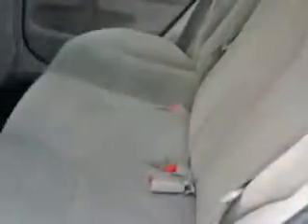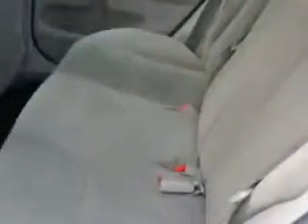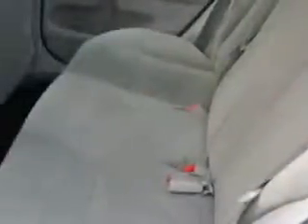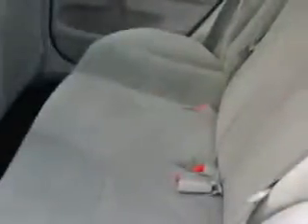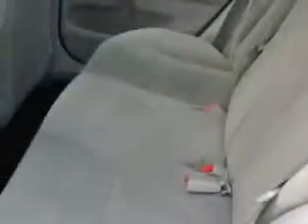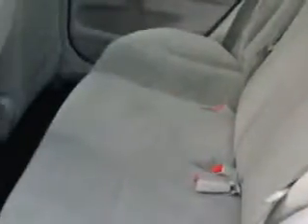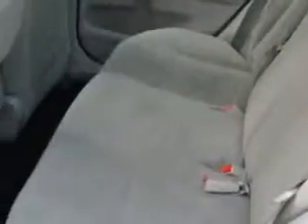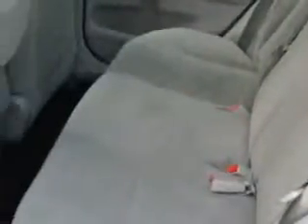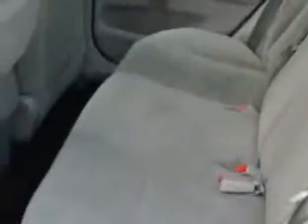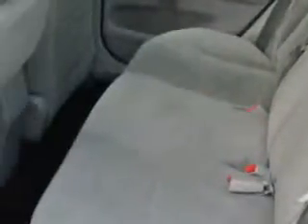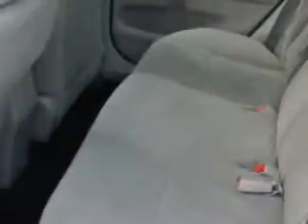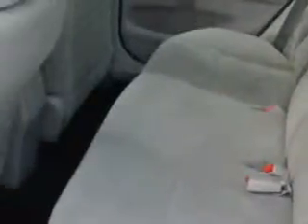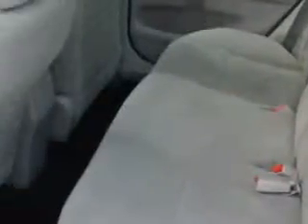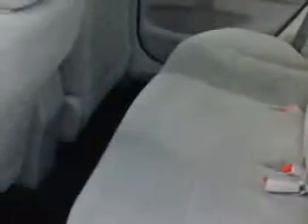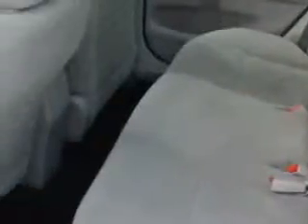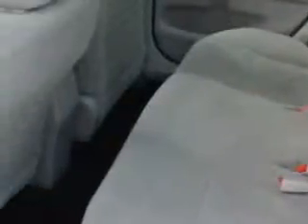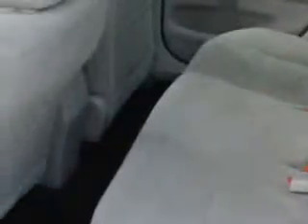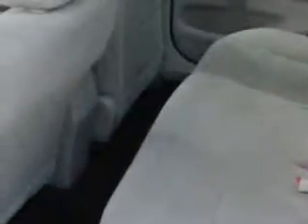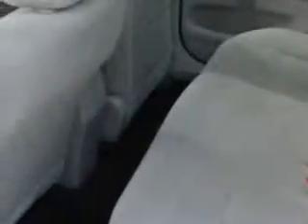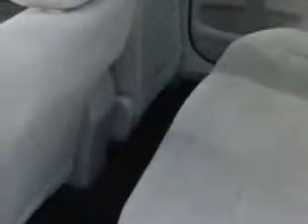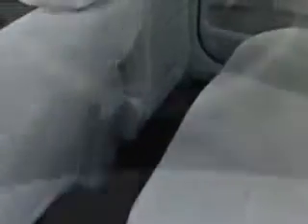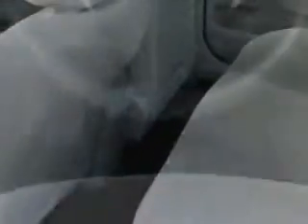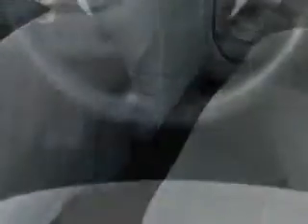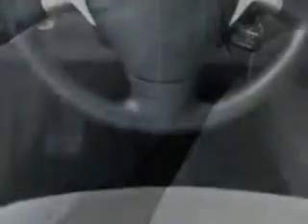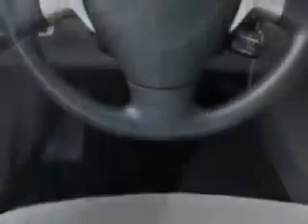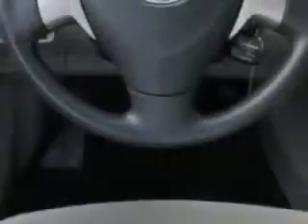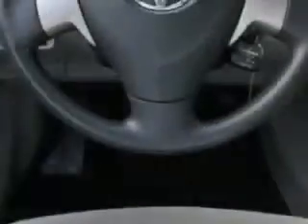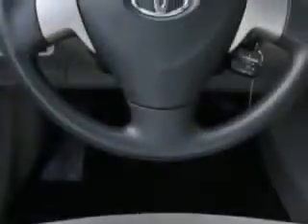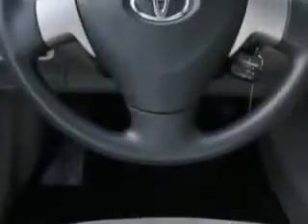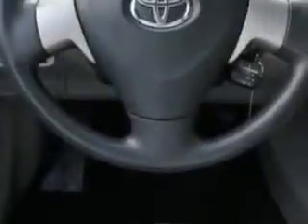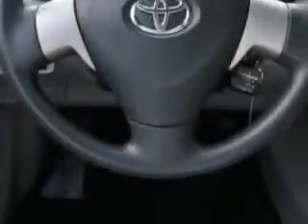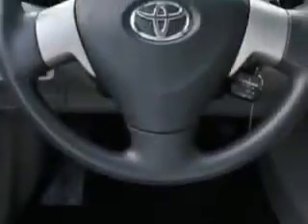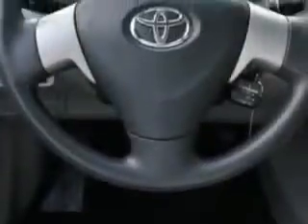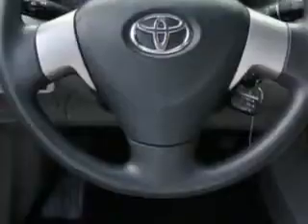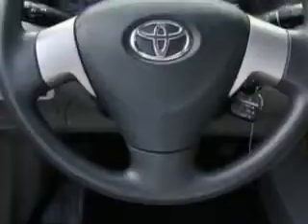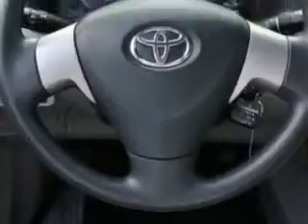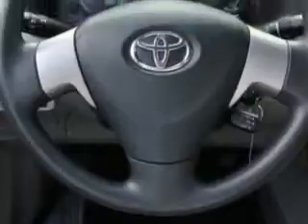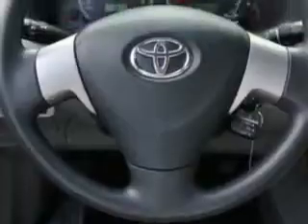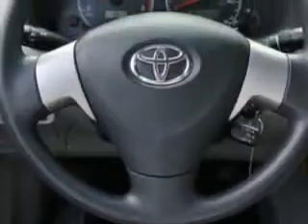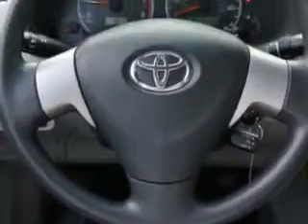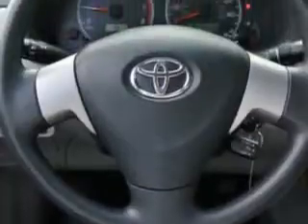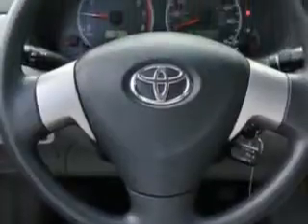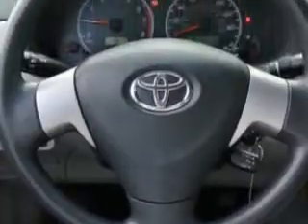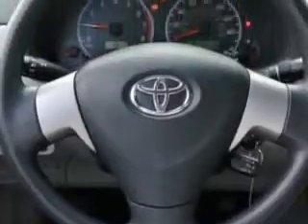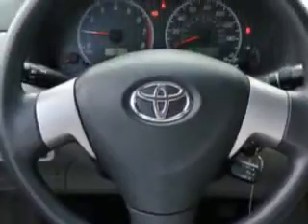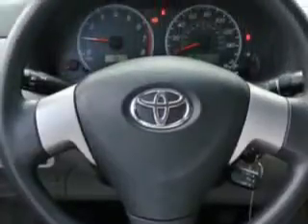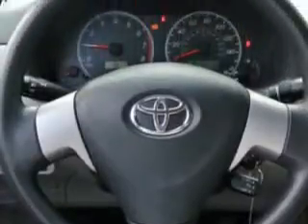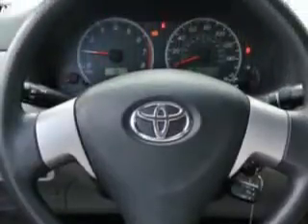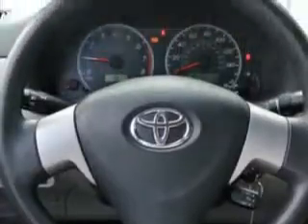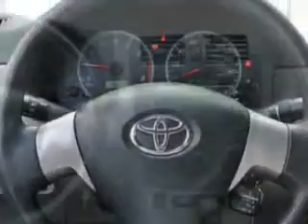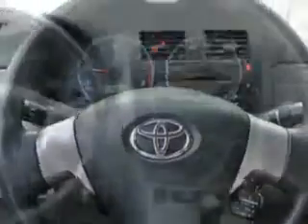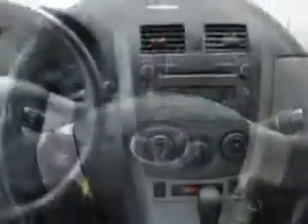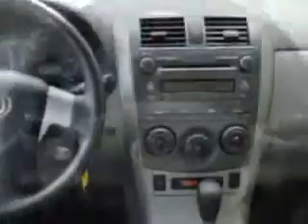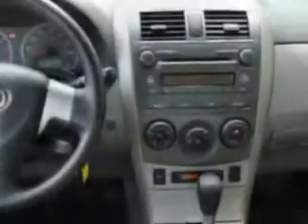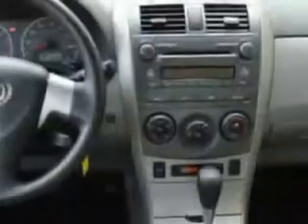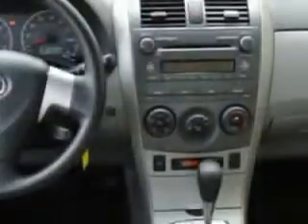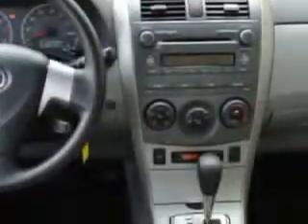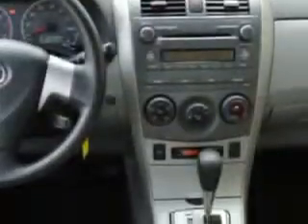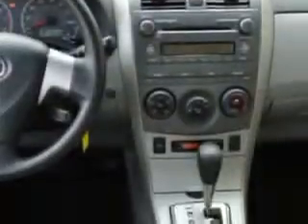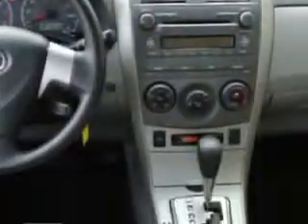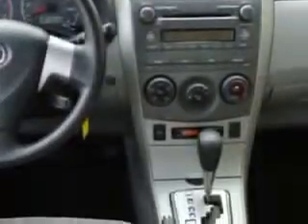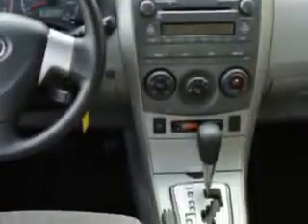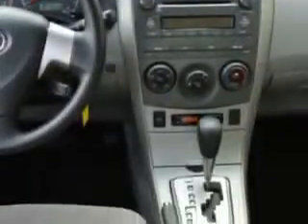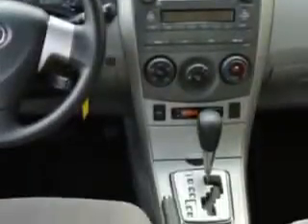Additional features include reading lights, rear window defroster, color-coded mirrors, power mirrors, heated outside mirrors, and much more.